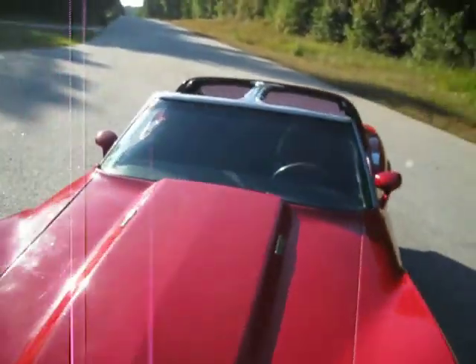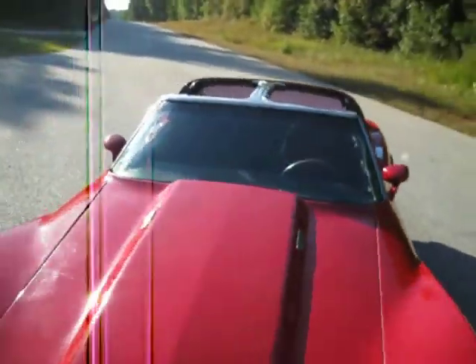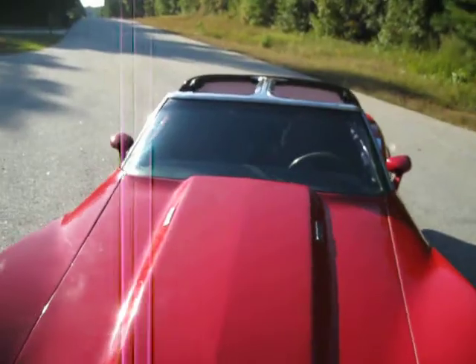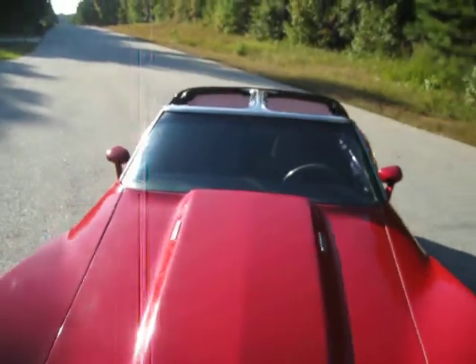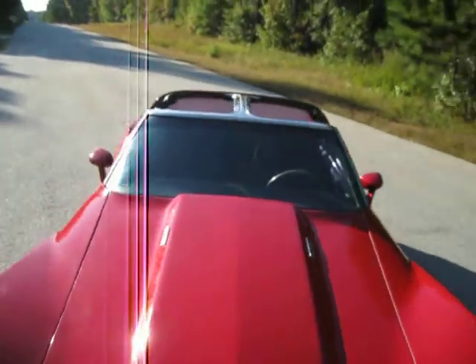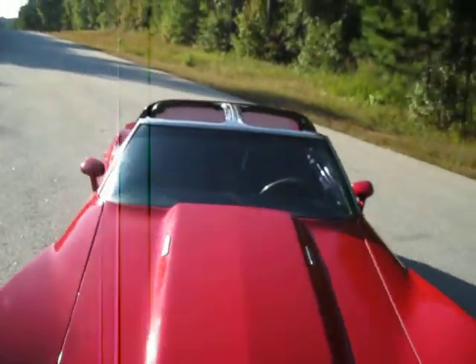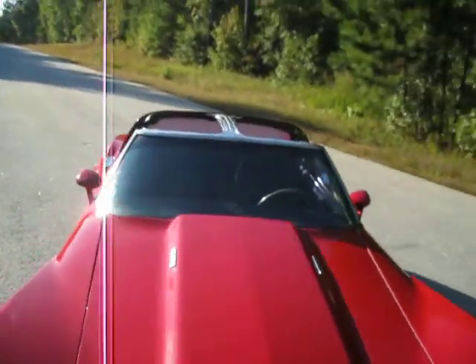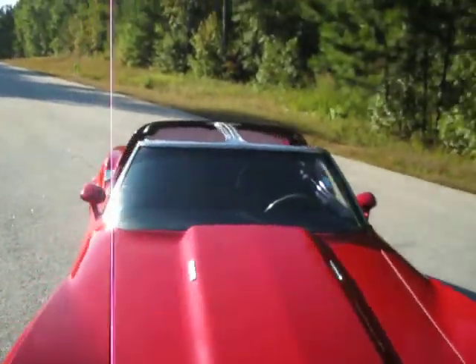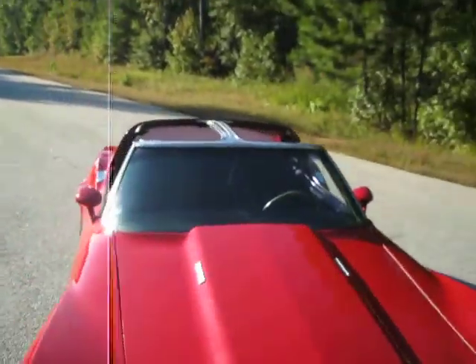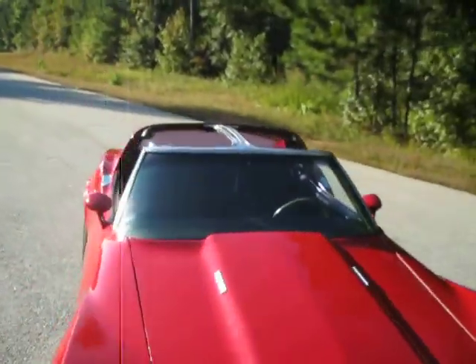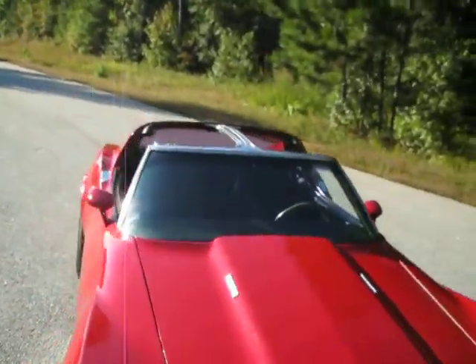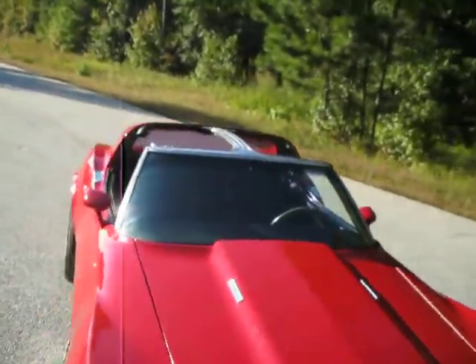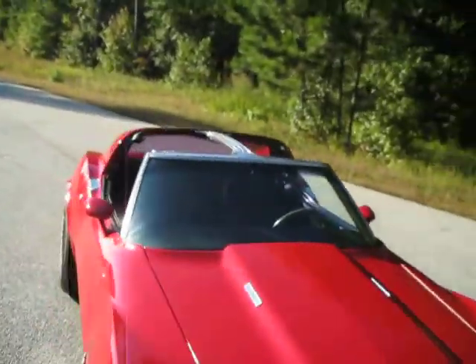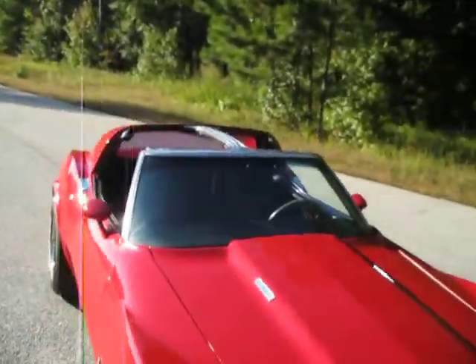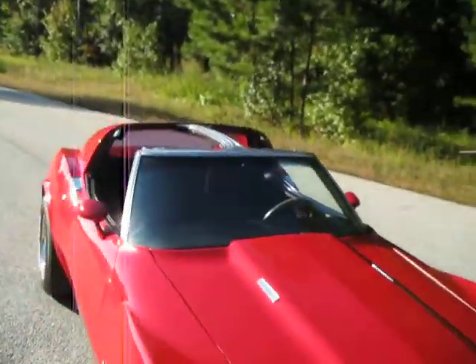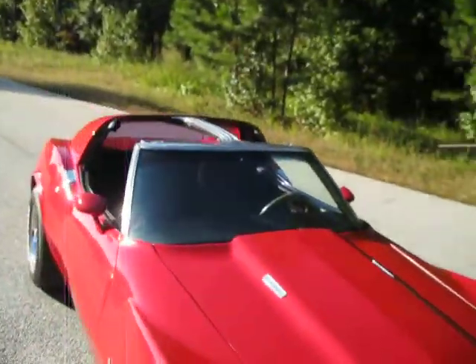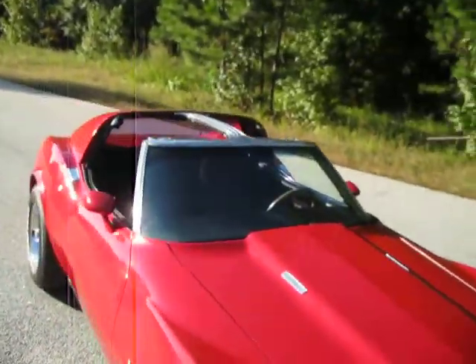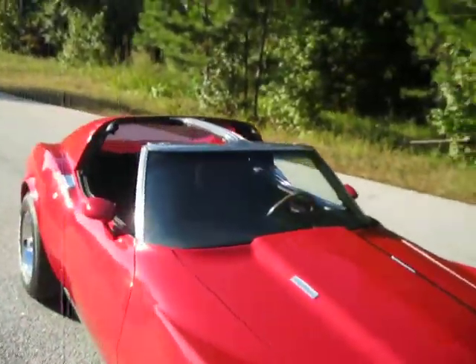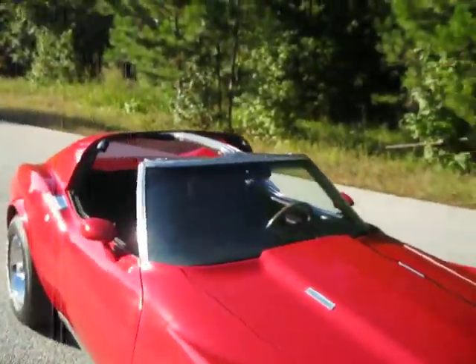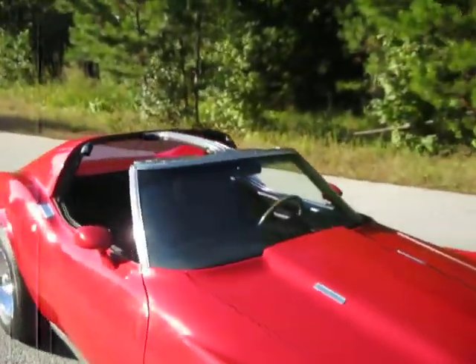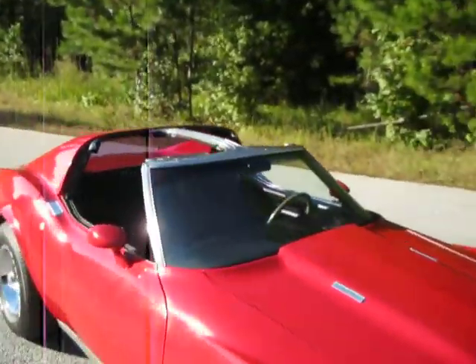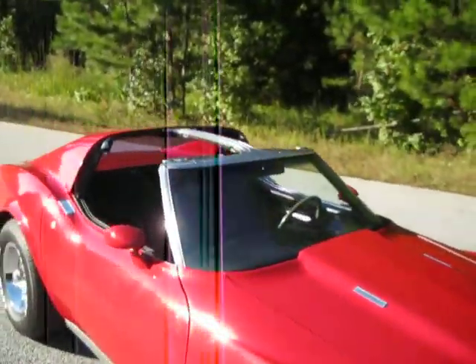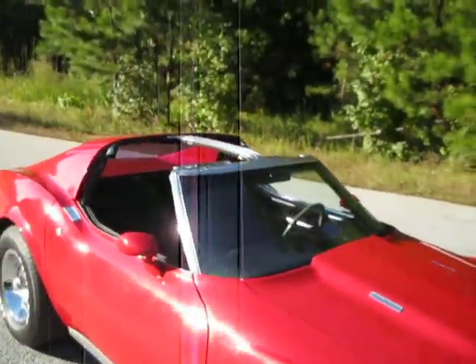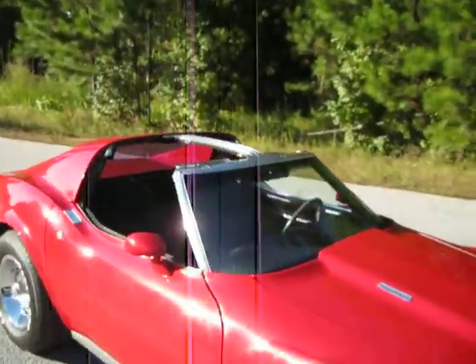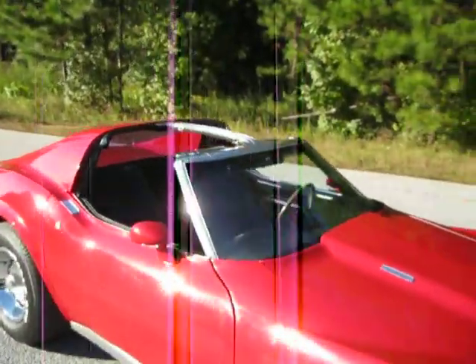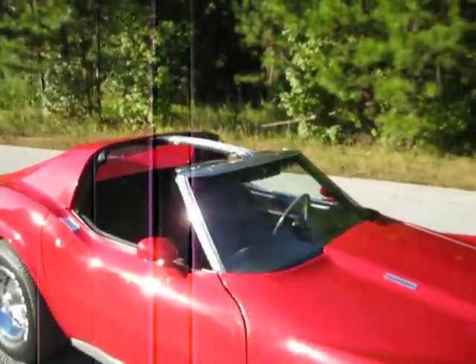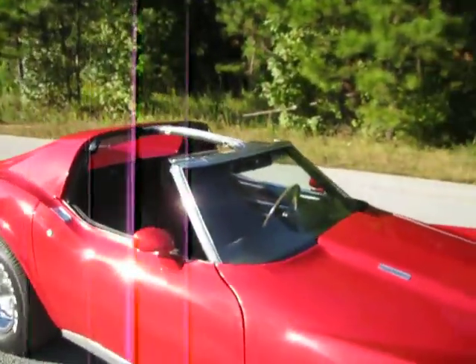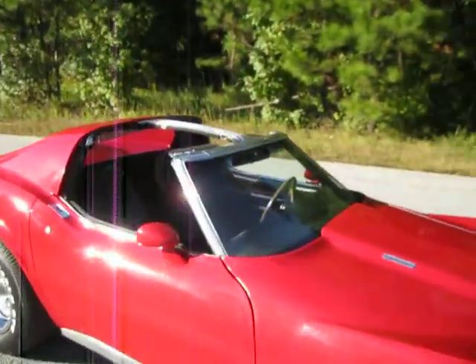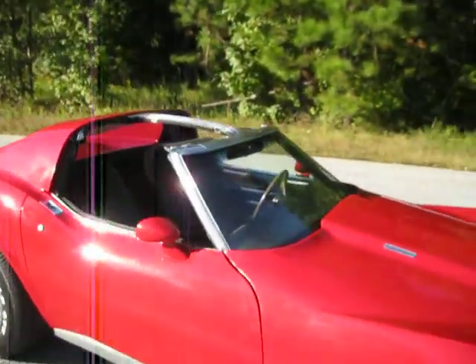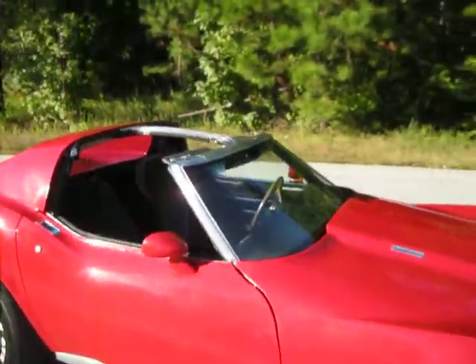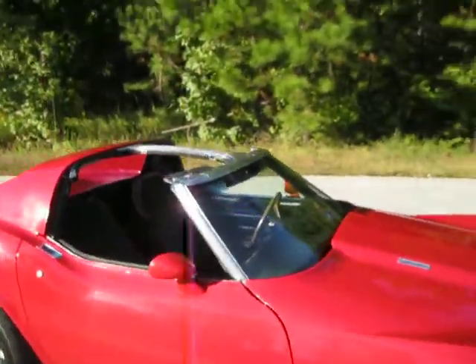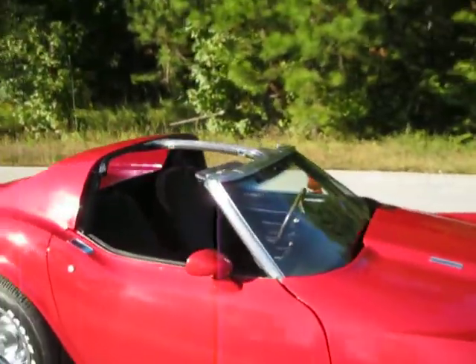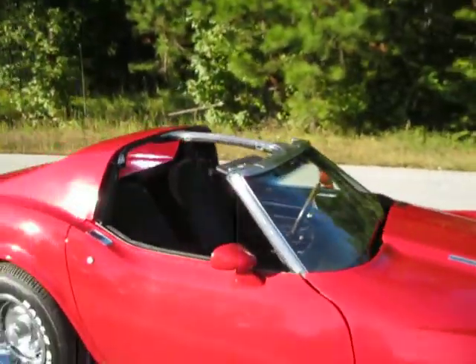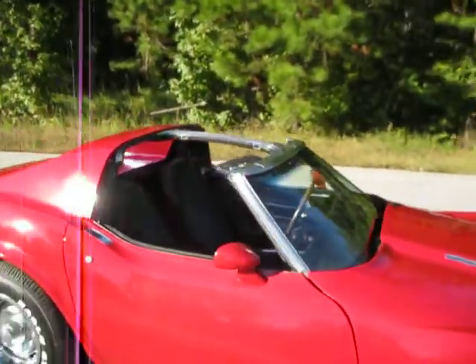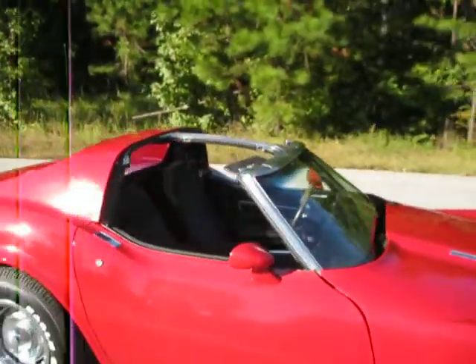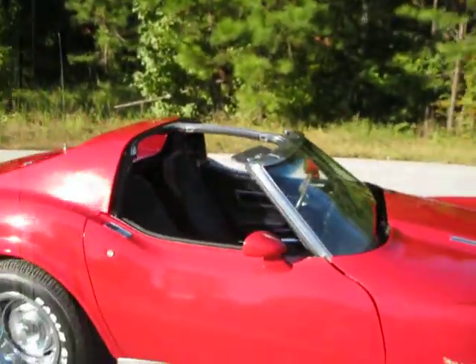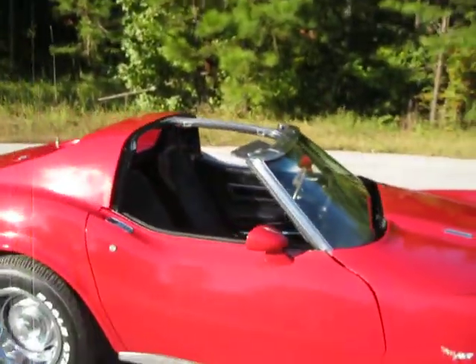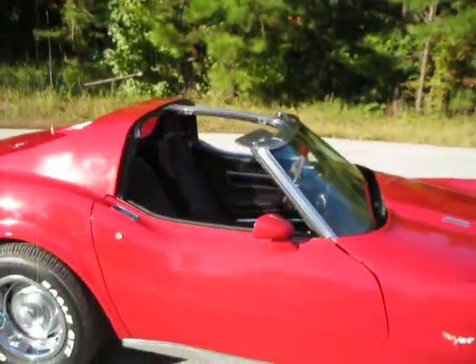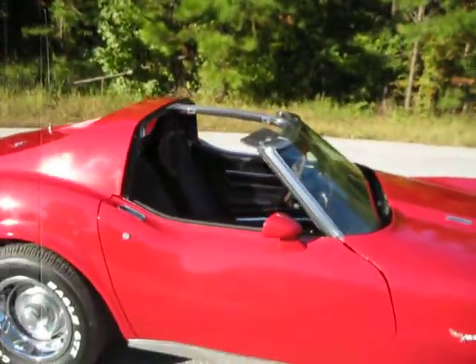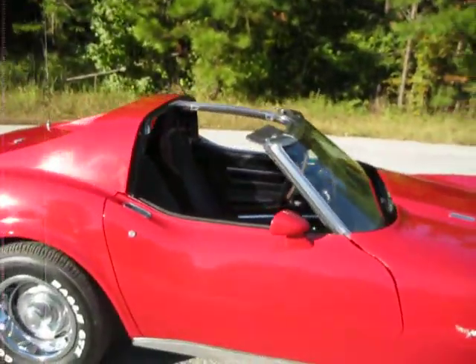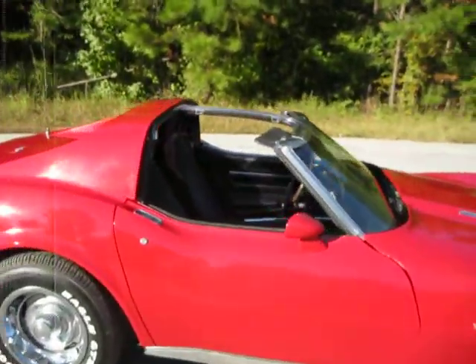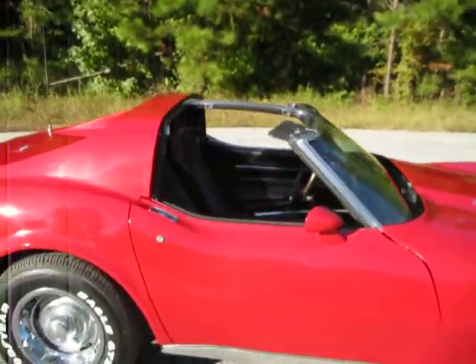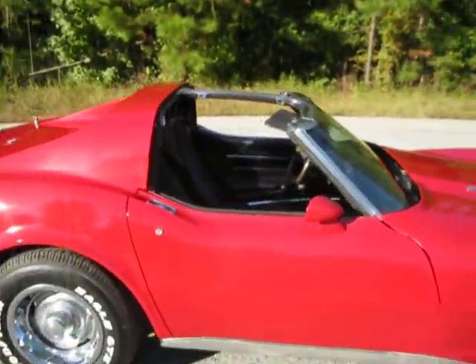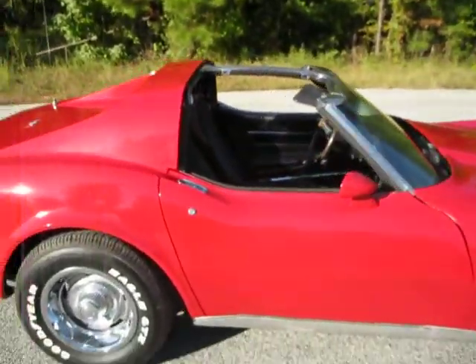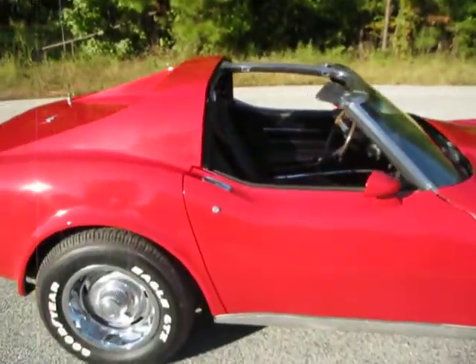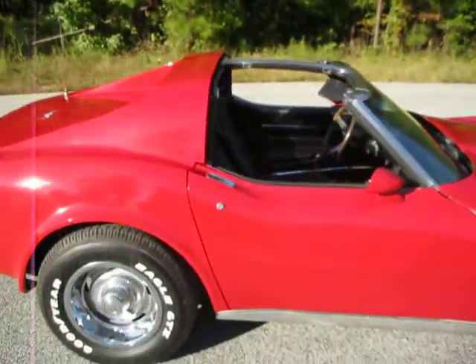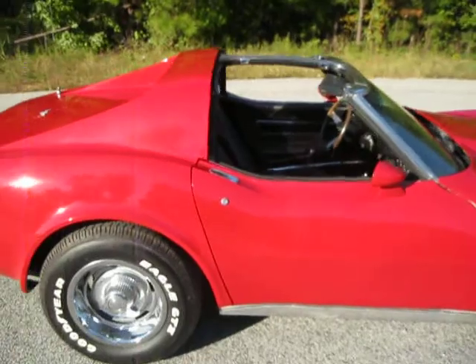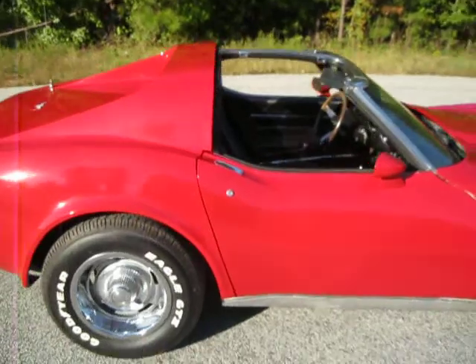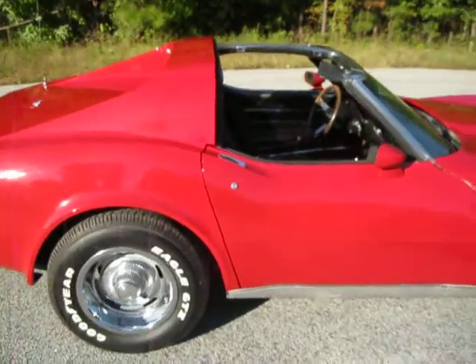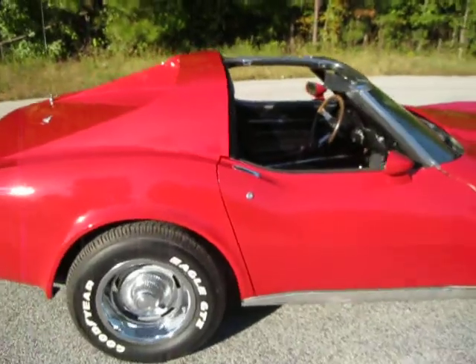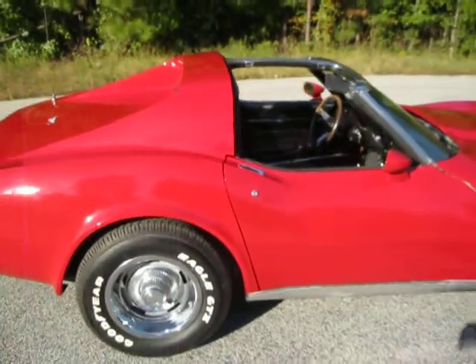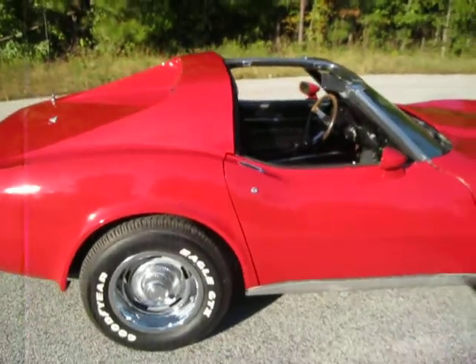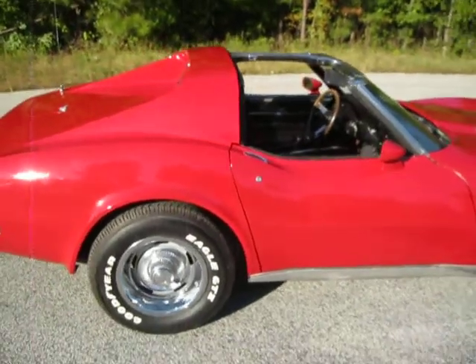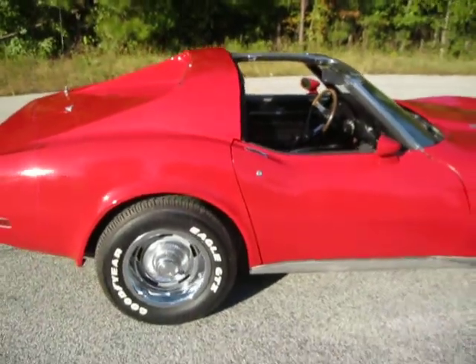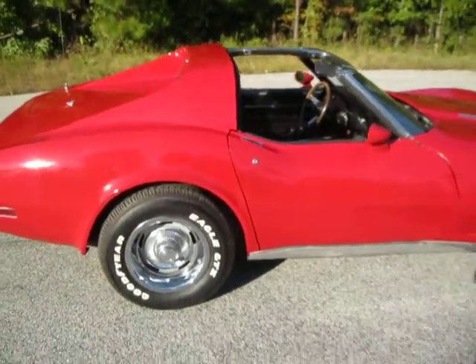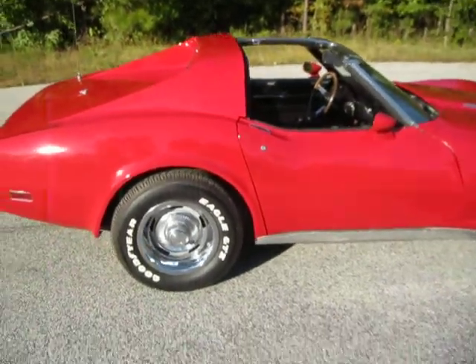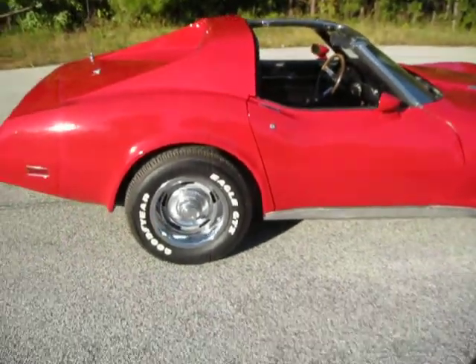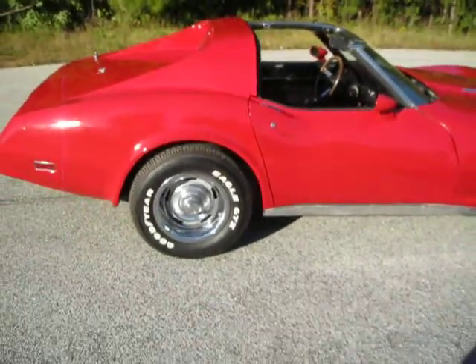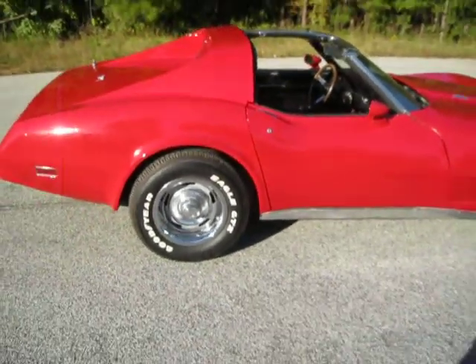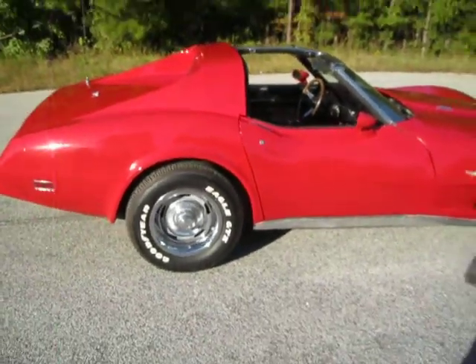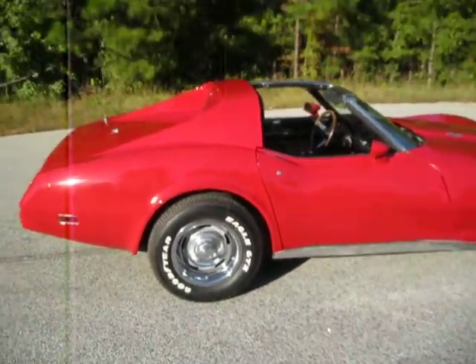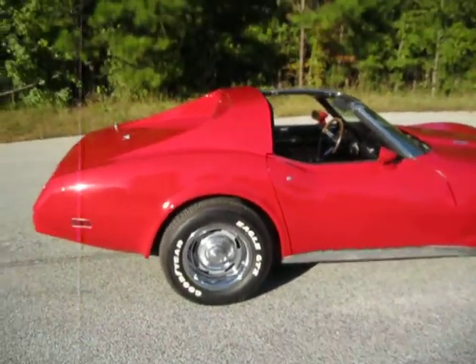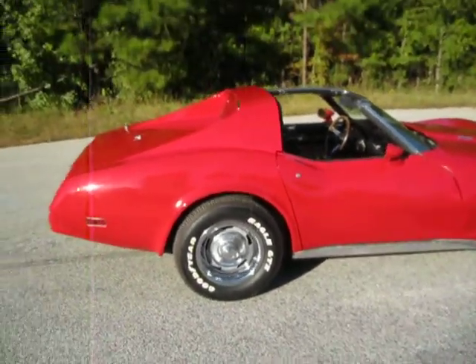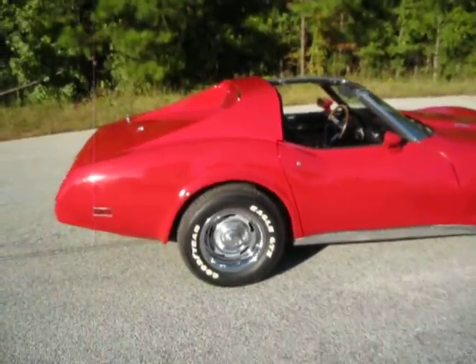I do have the T-tops and they look great. They were painted at the same time as the car and they match perfectly. We are out cruising with them right now.